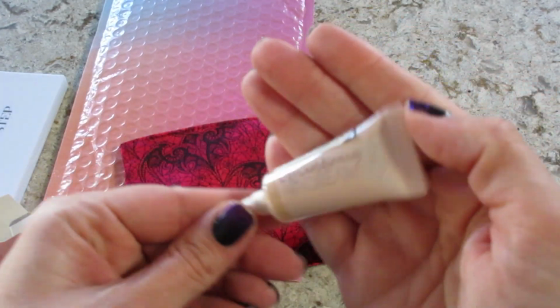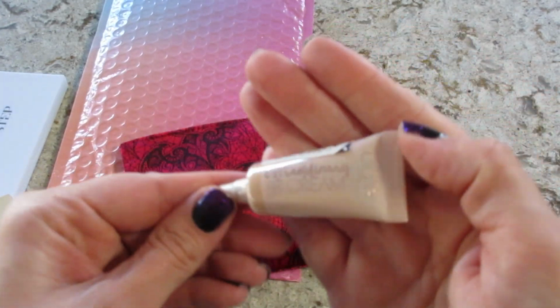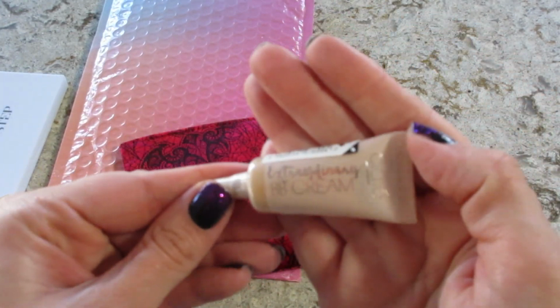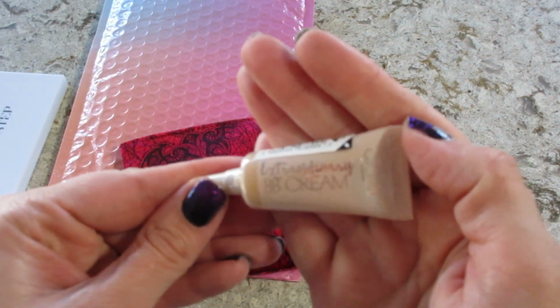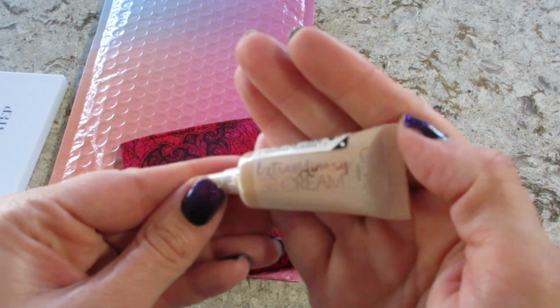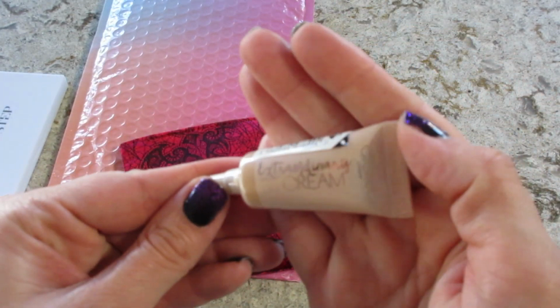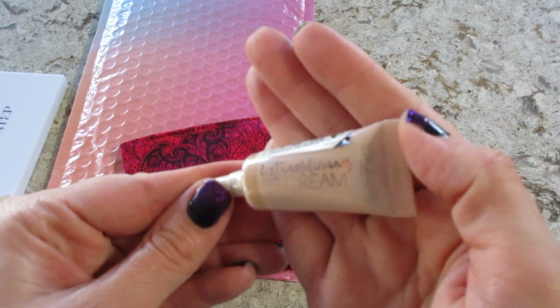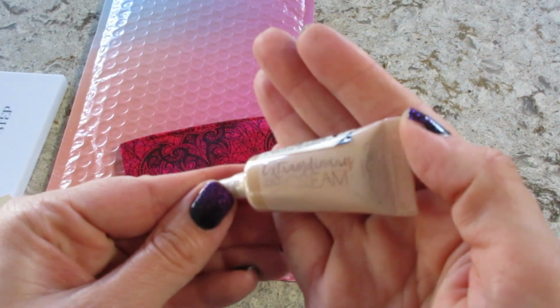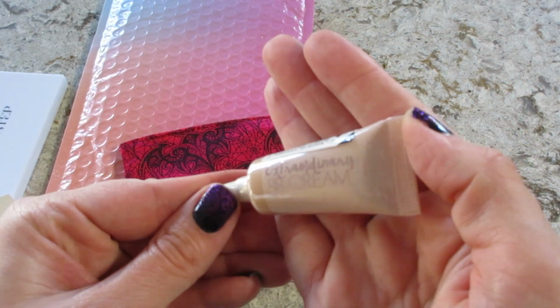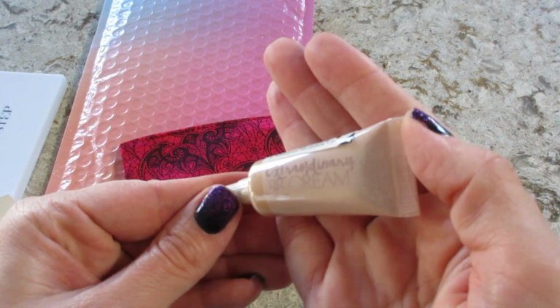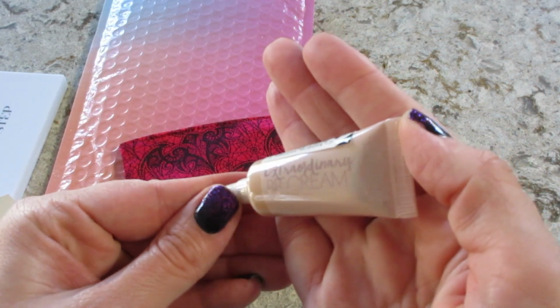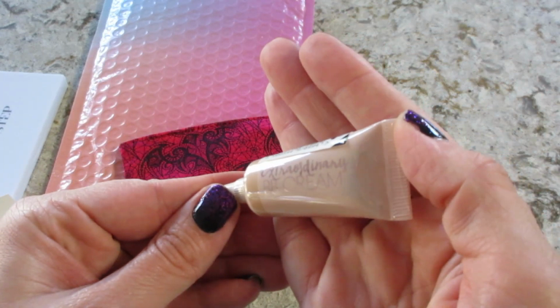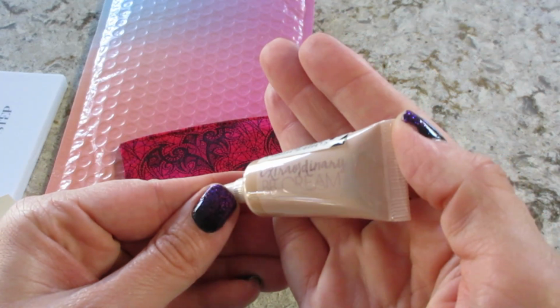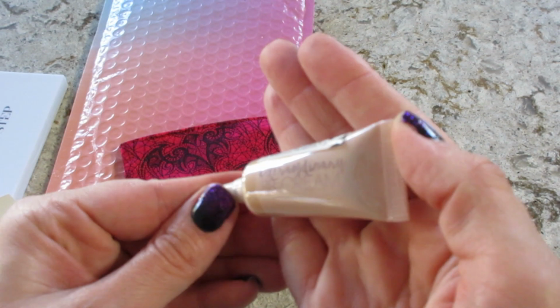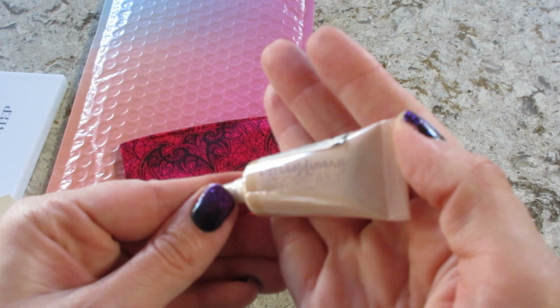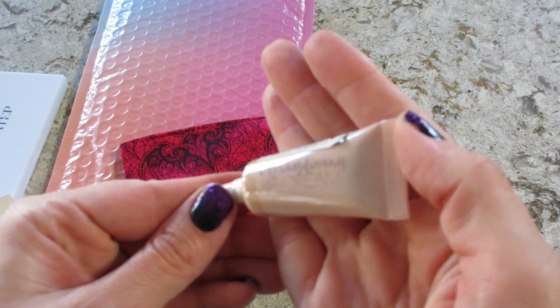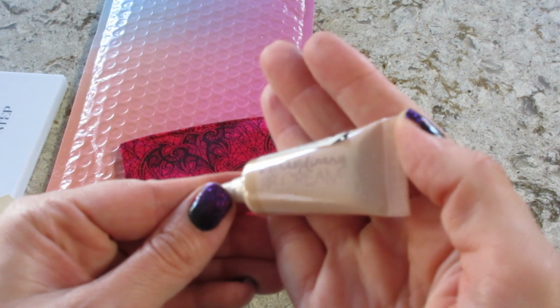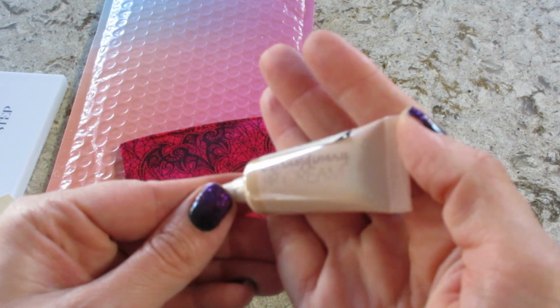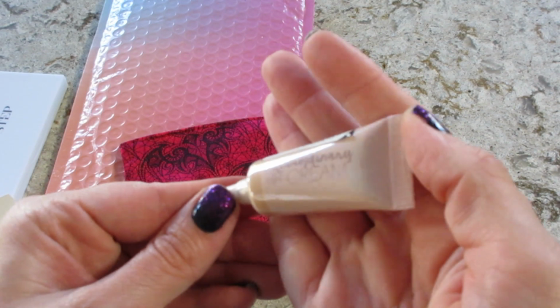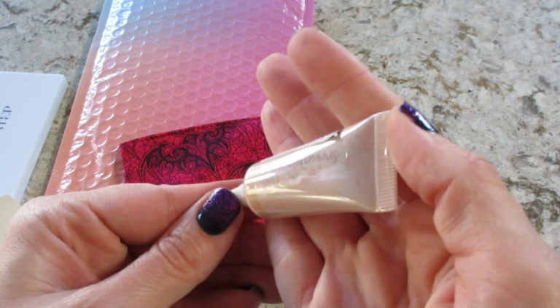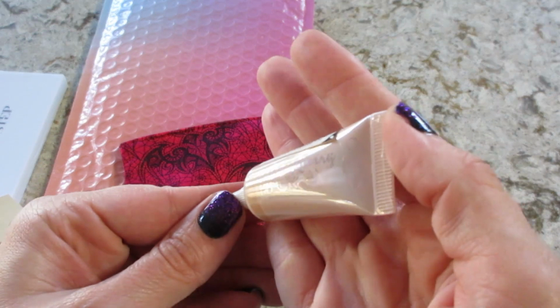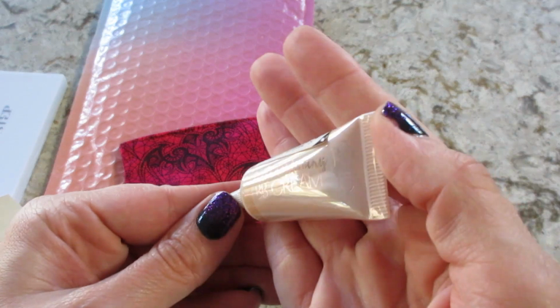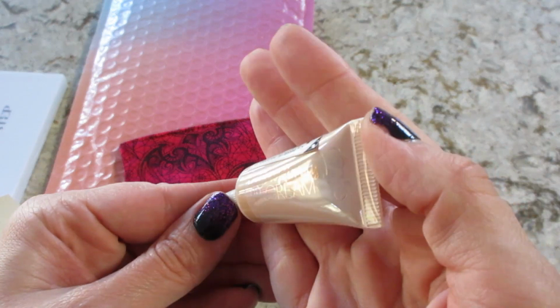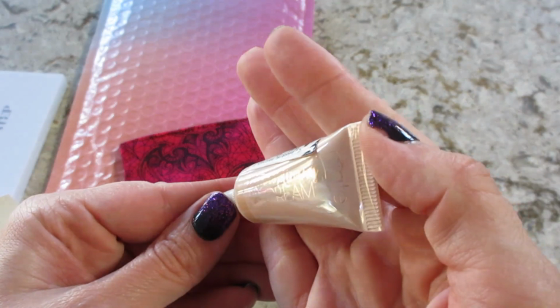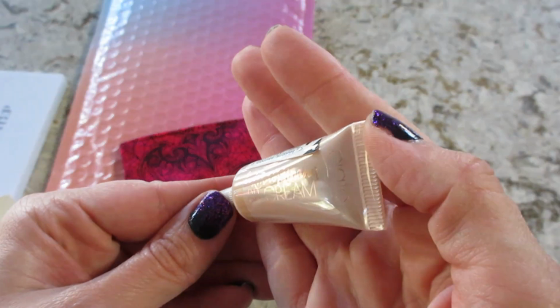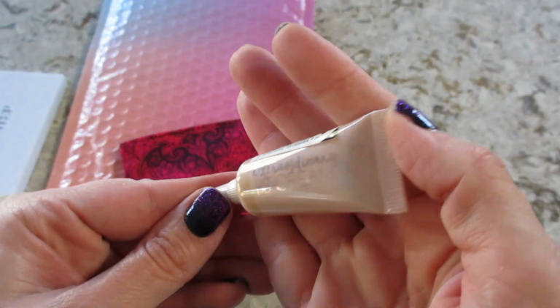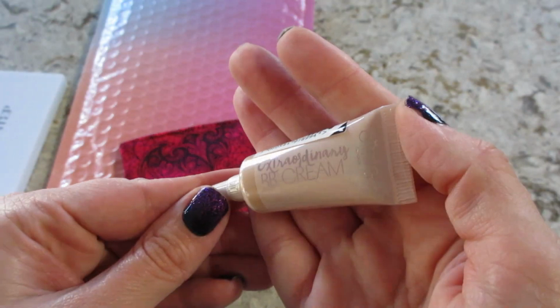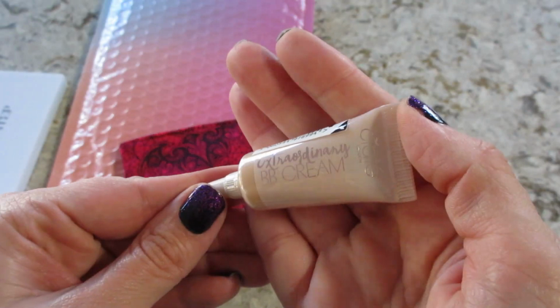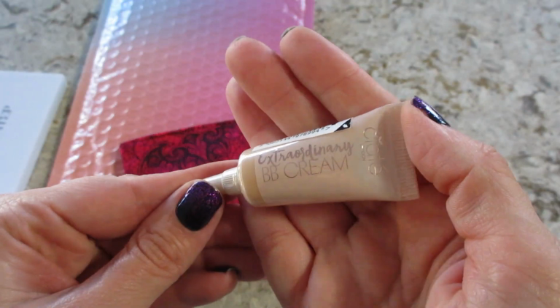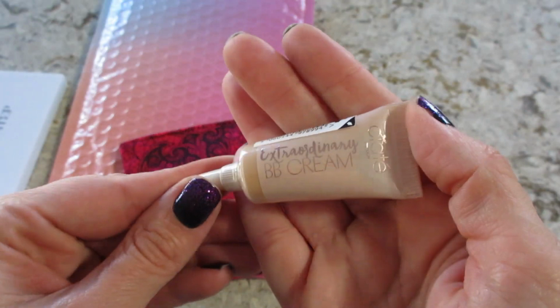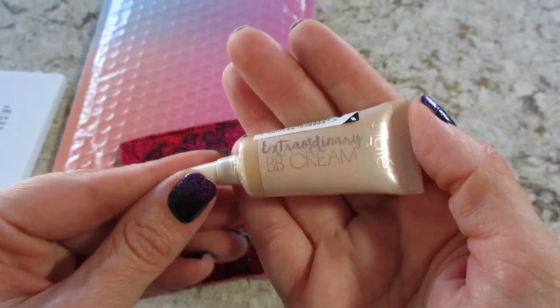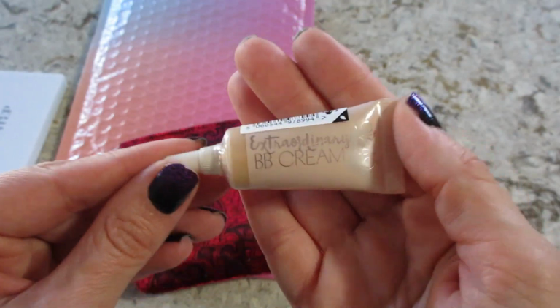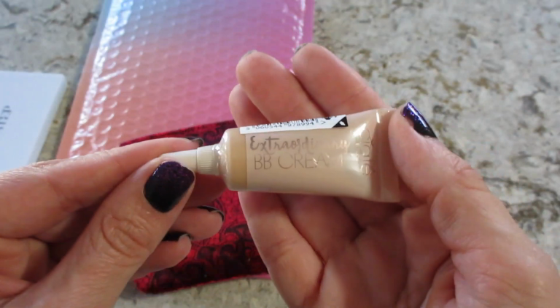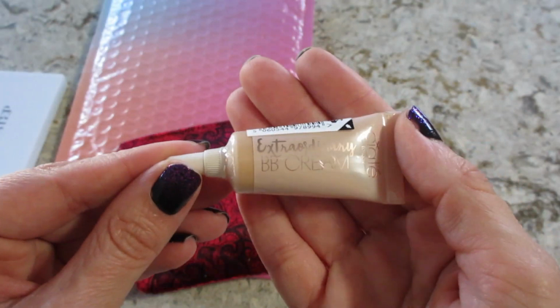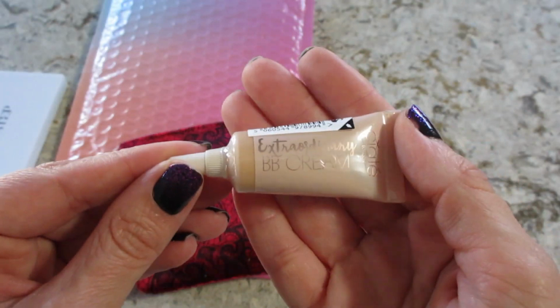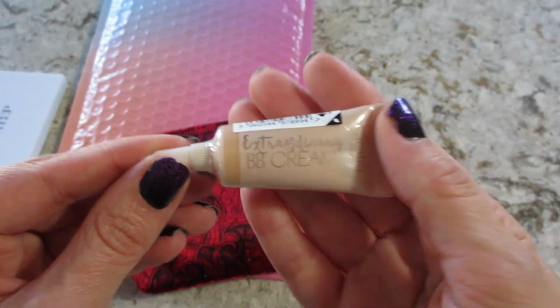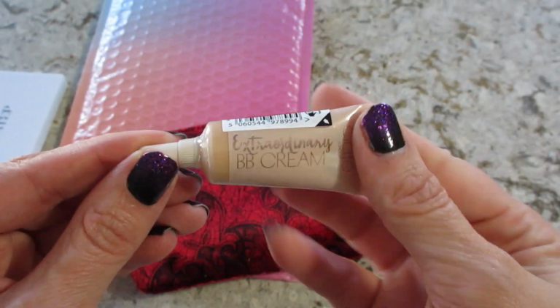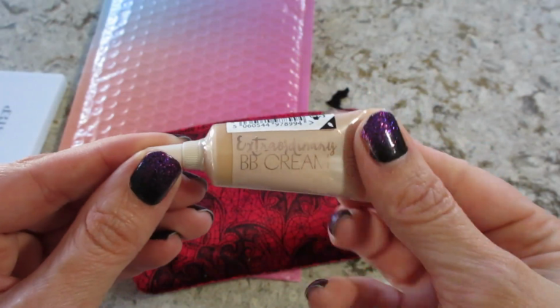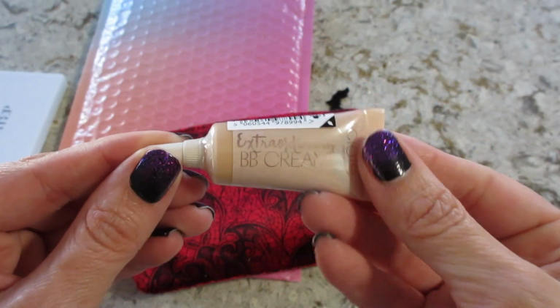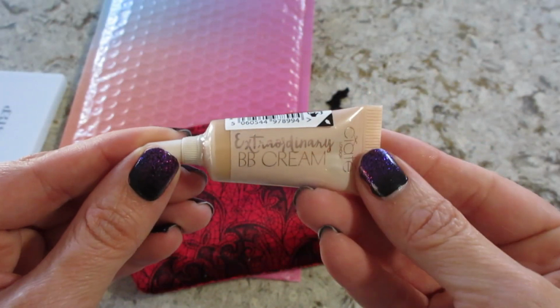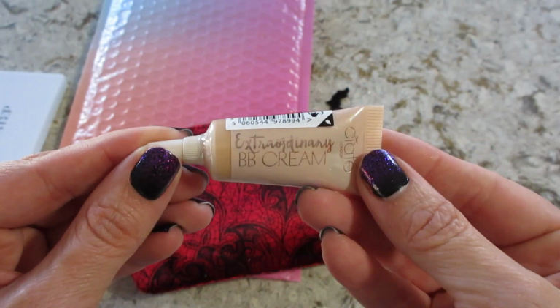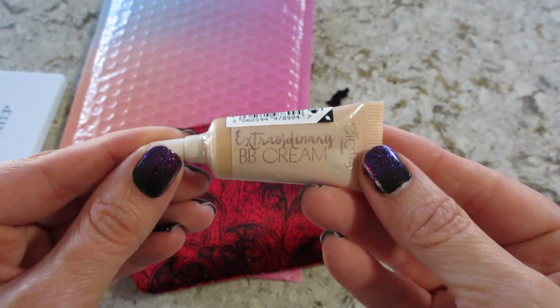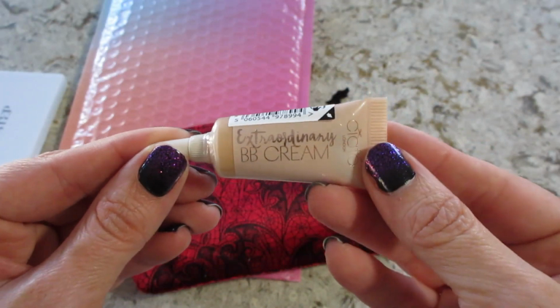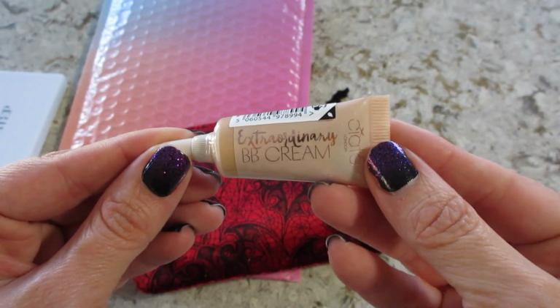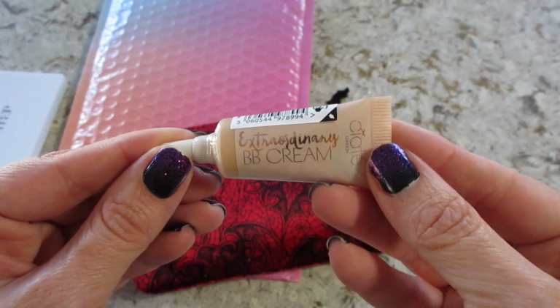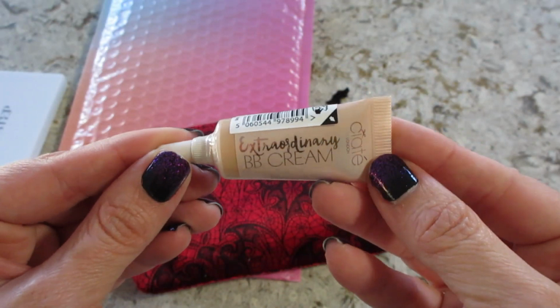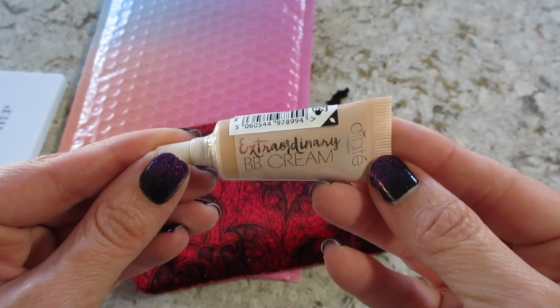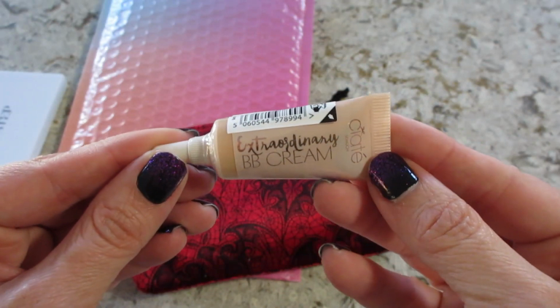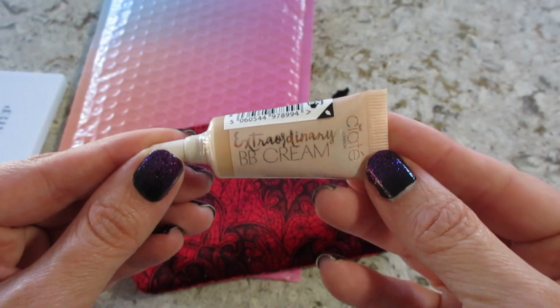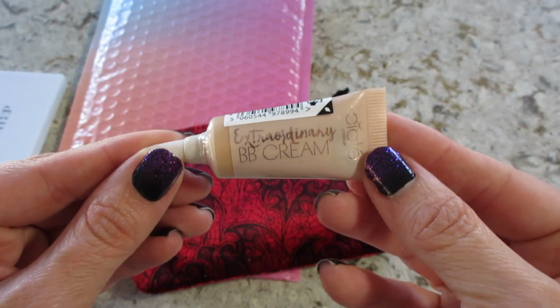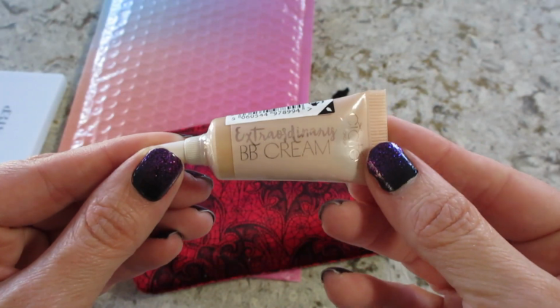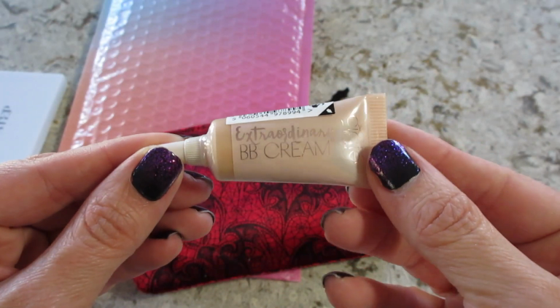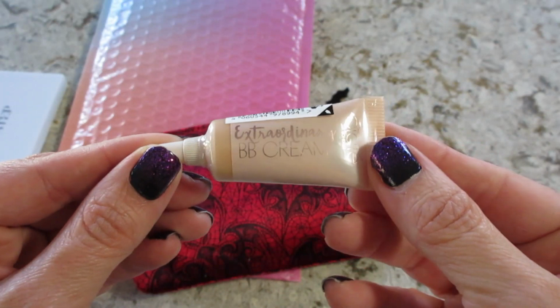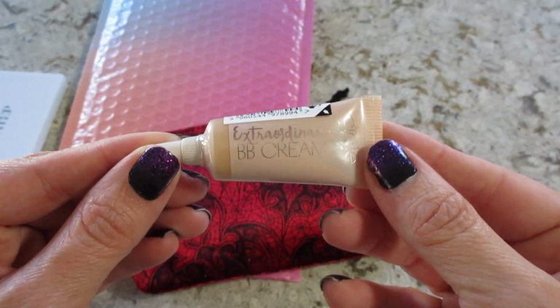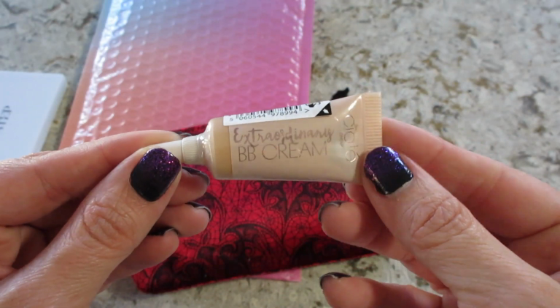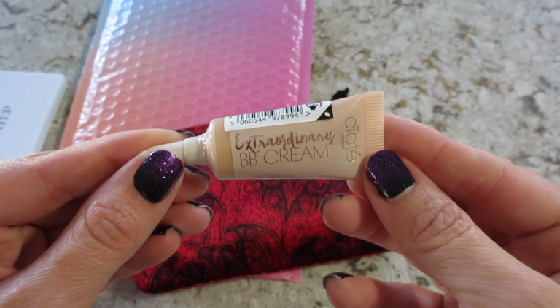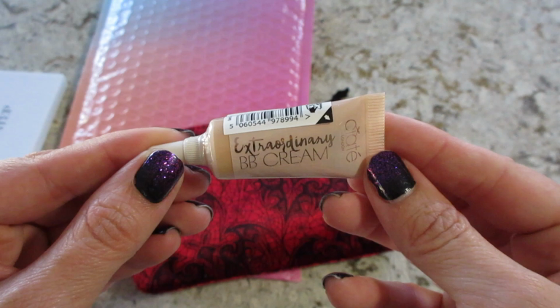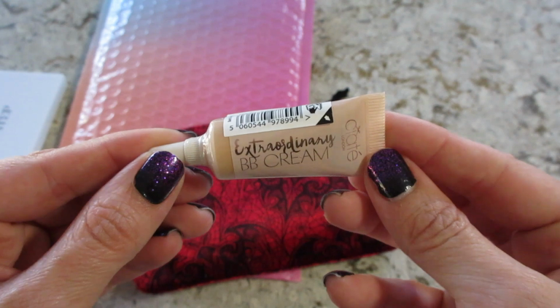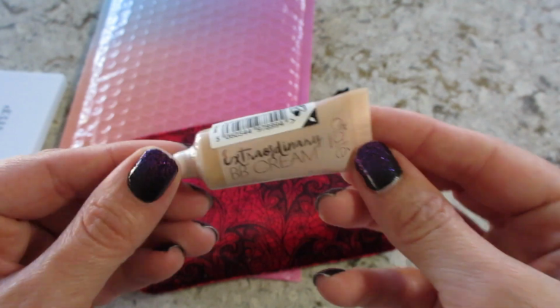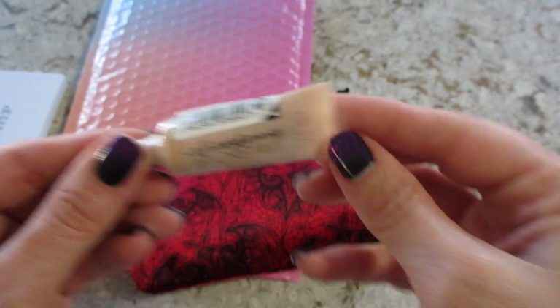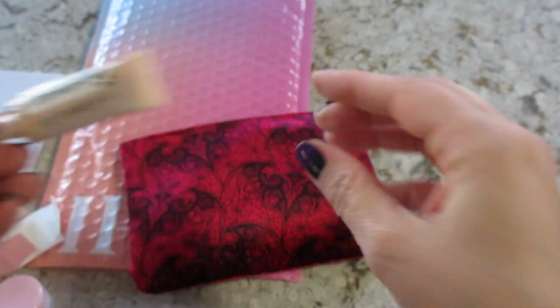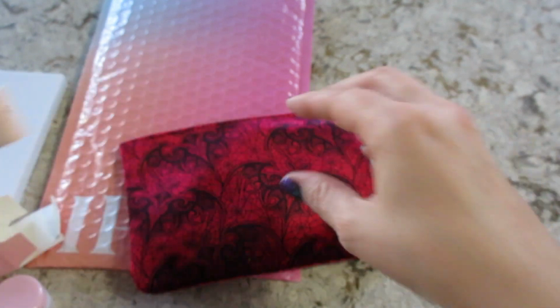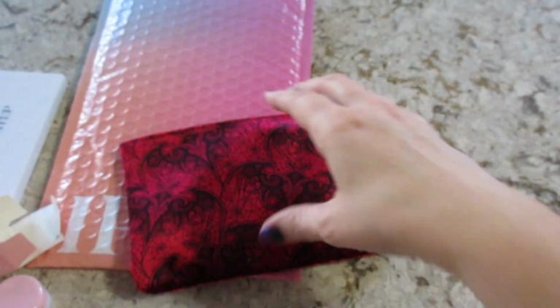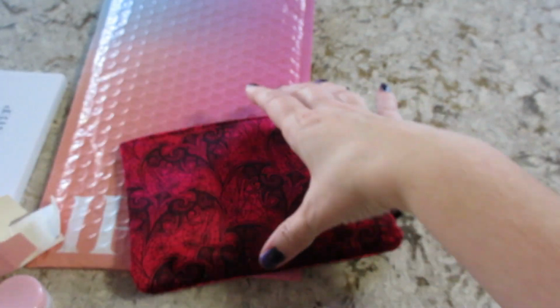This is Extraordinary BB Cream by Ciate London. Definitely going to use that. That's a good item.